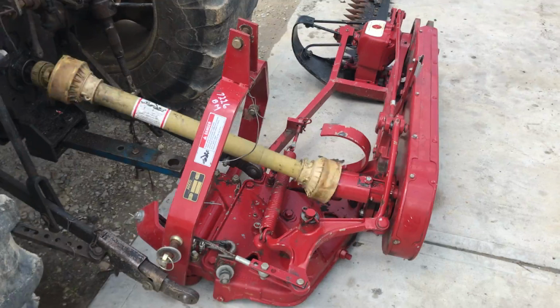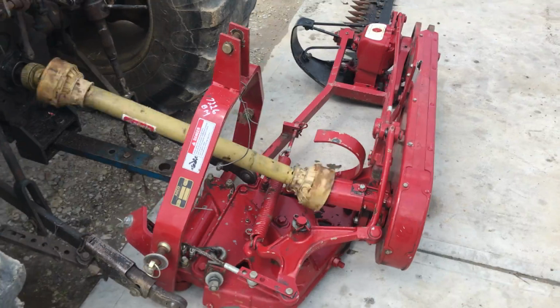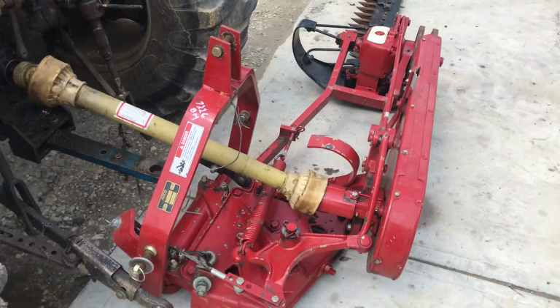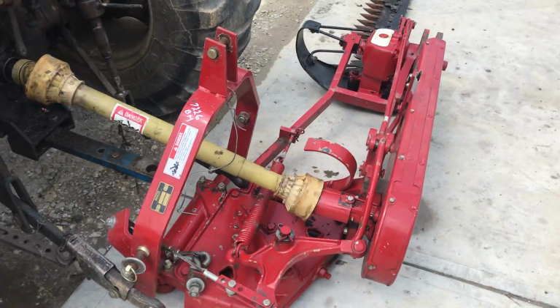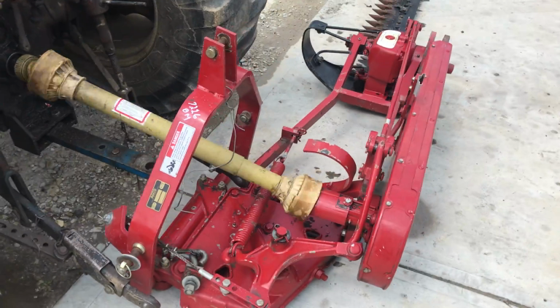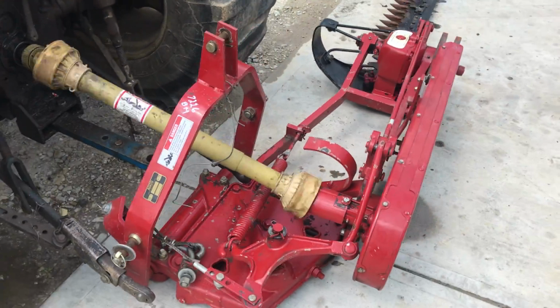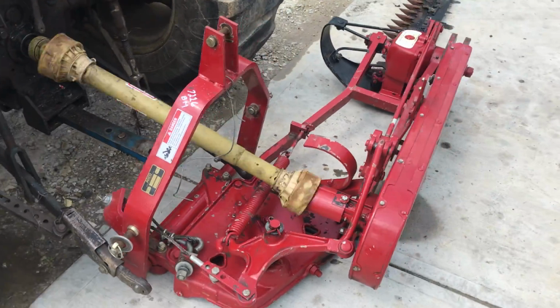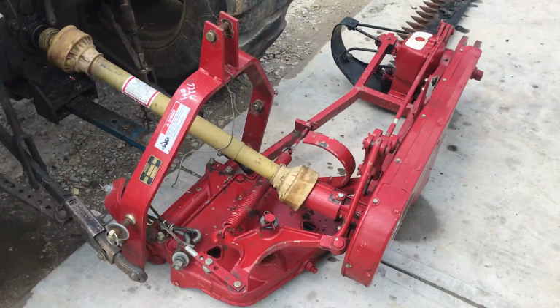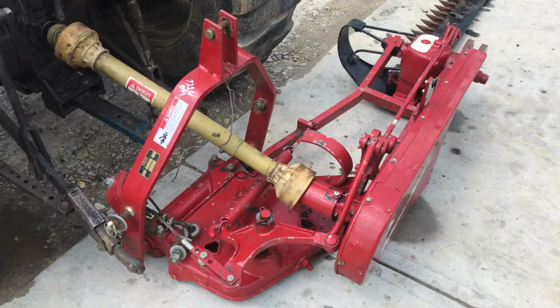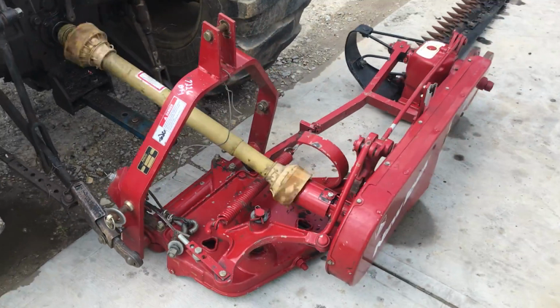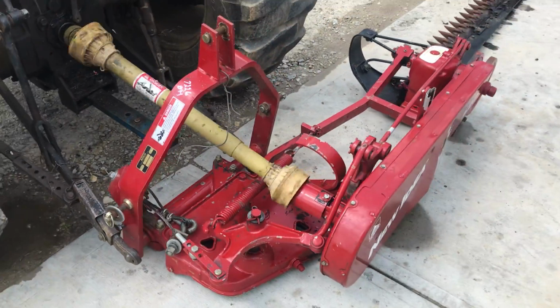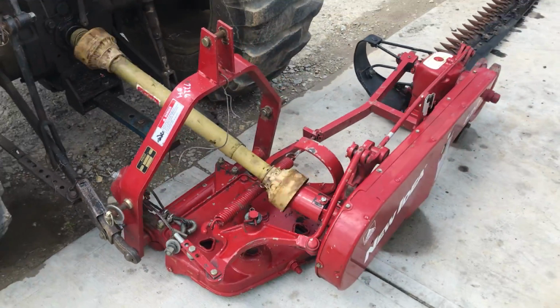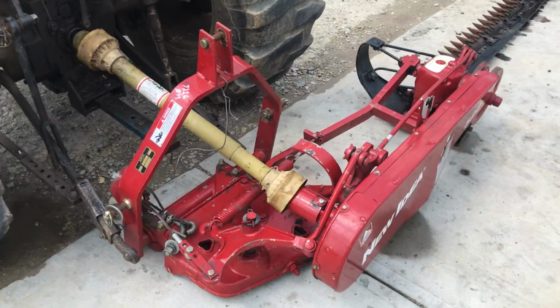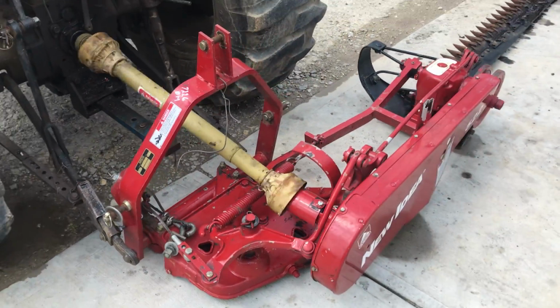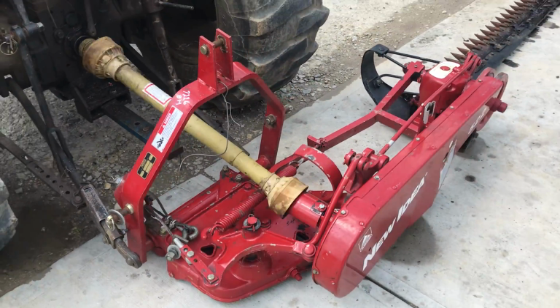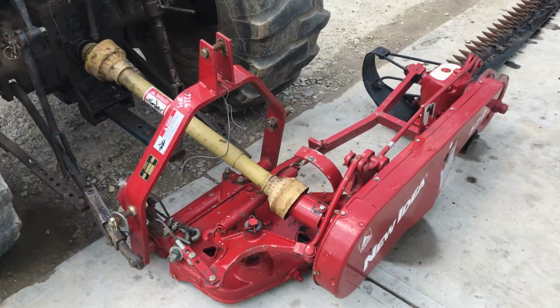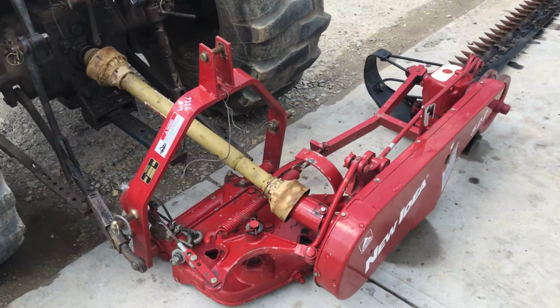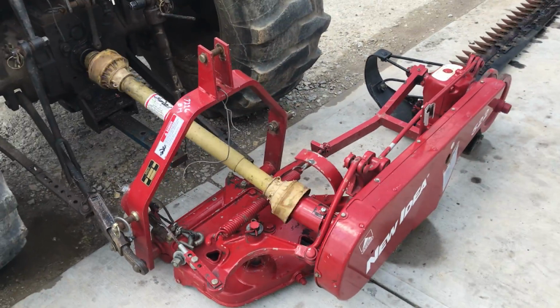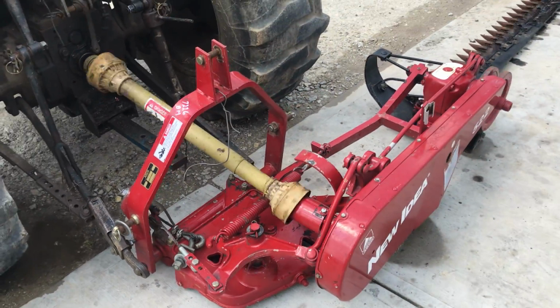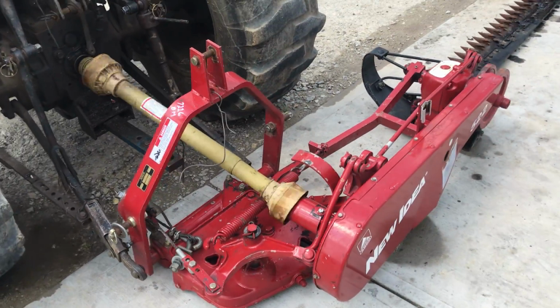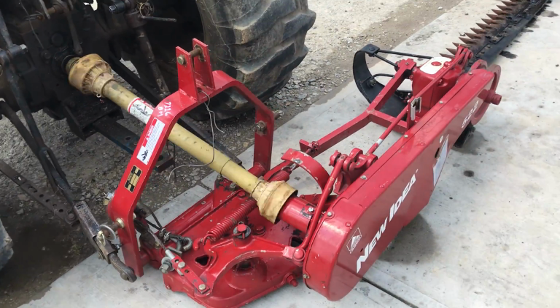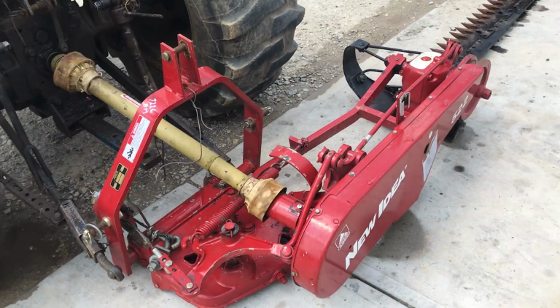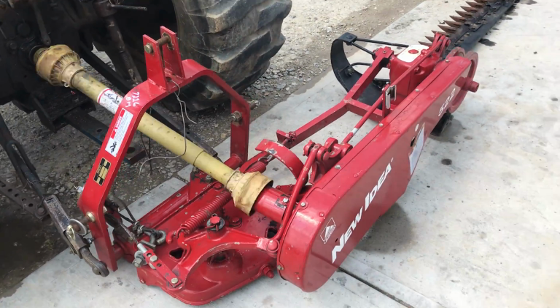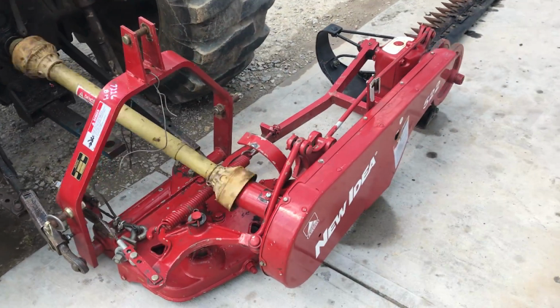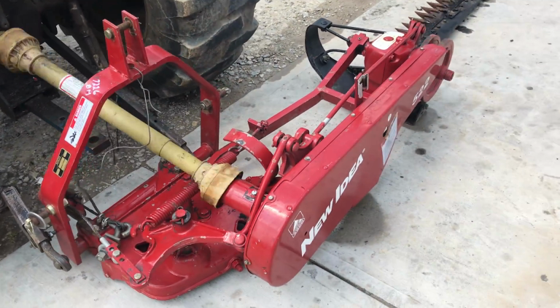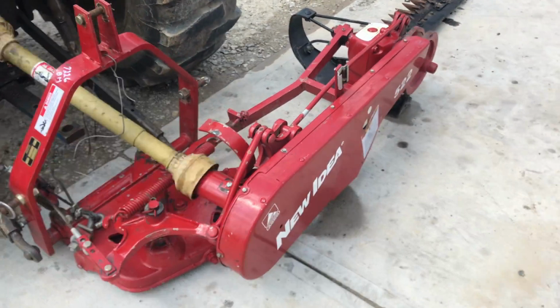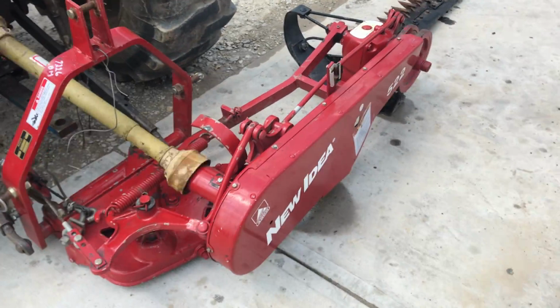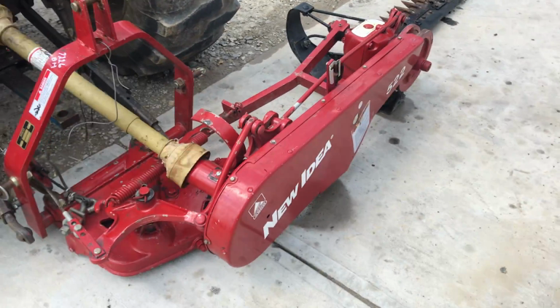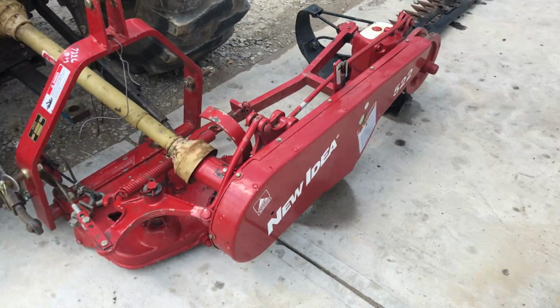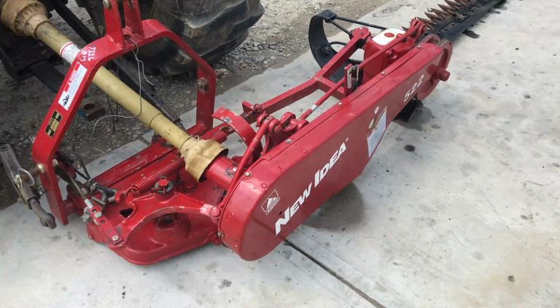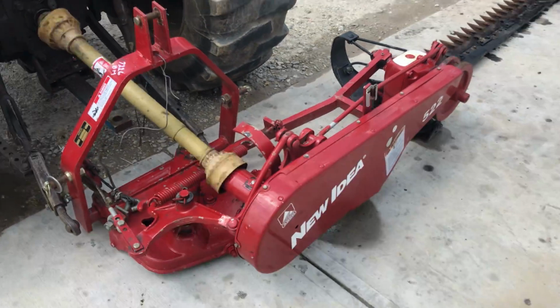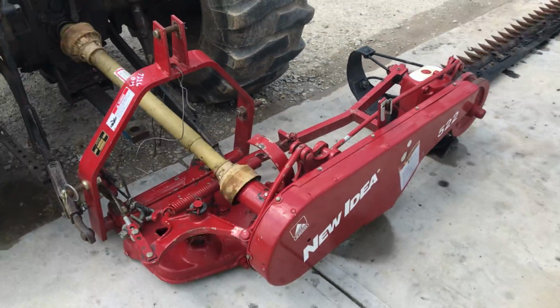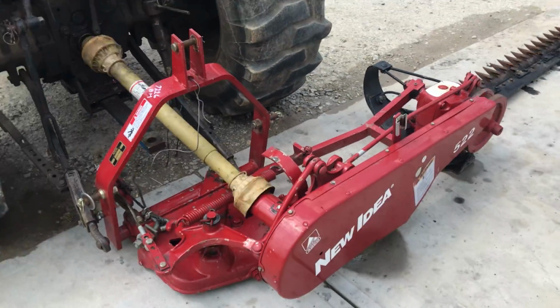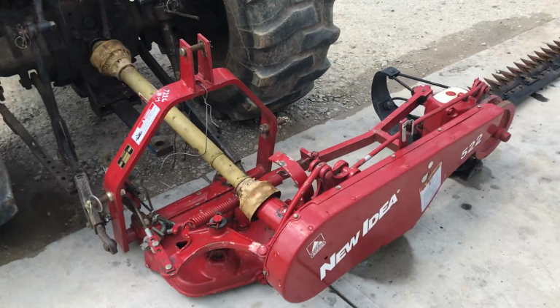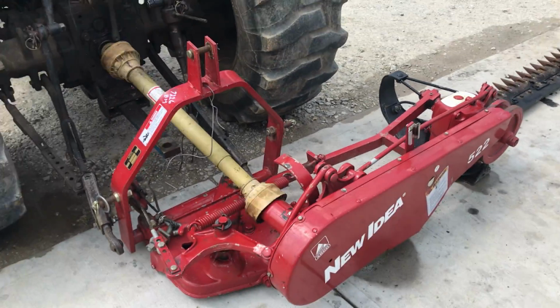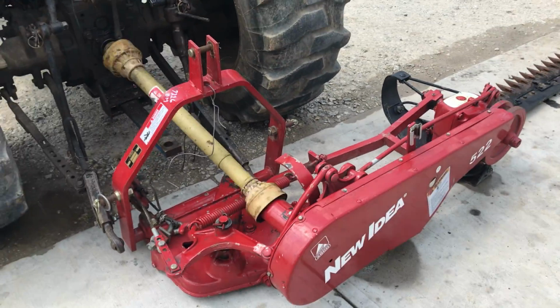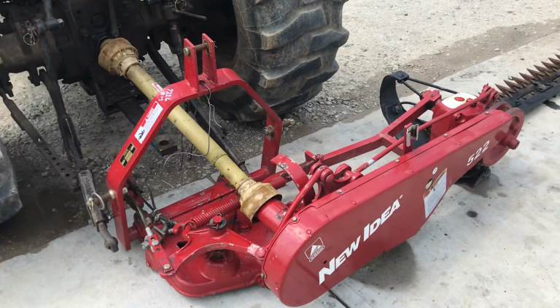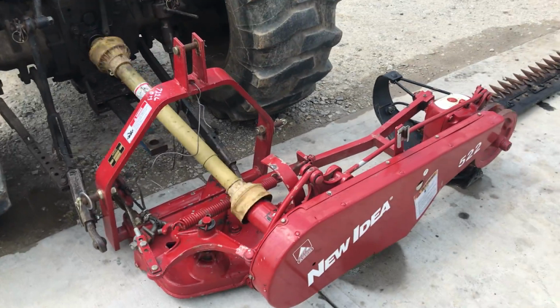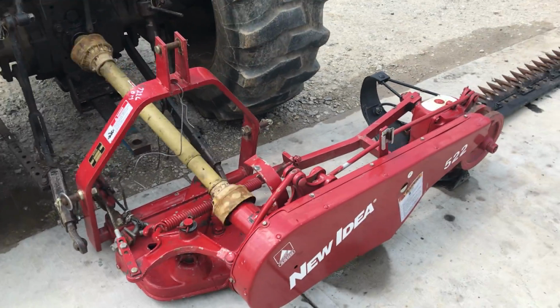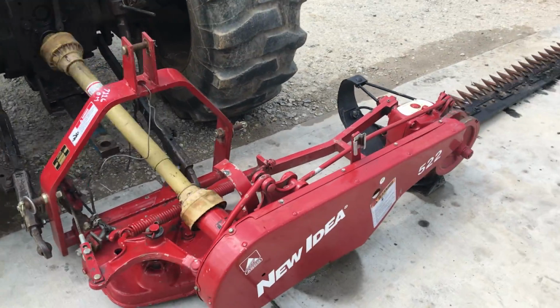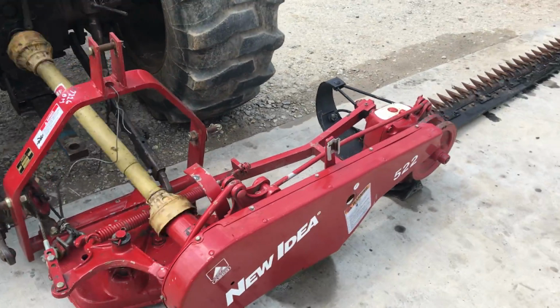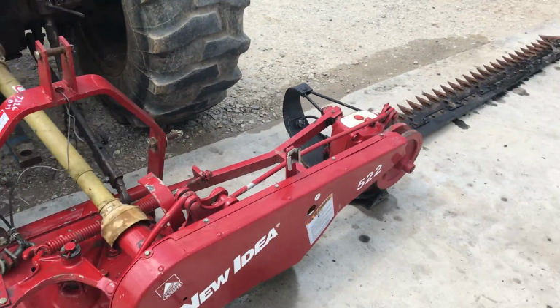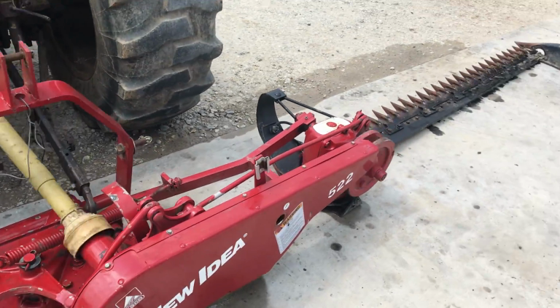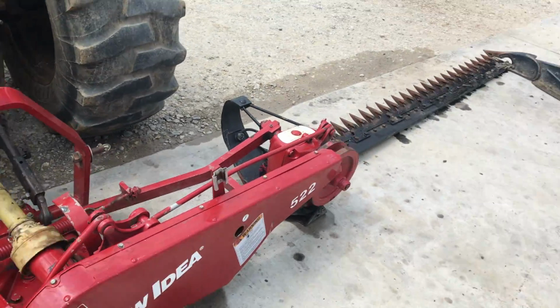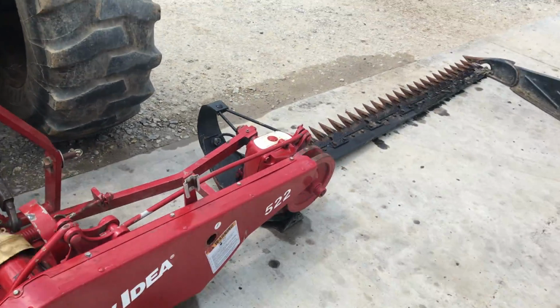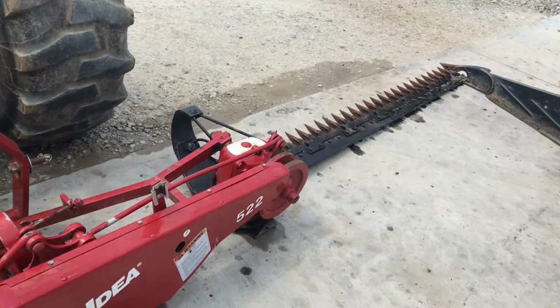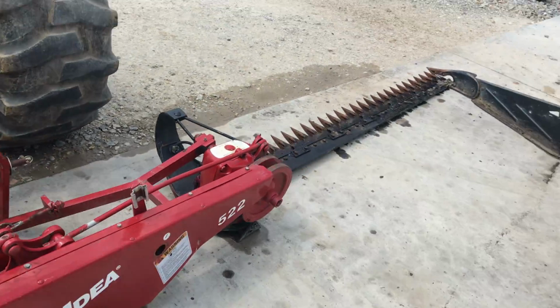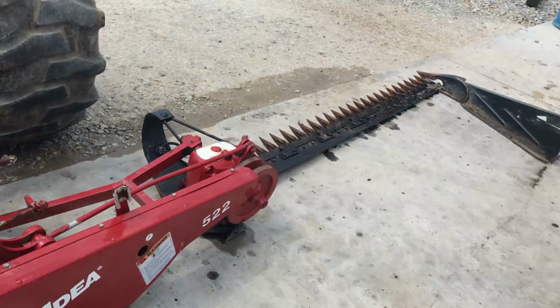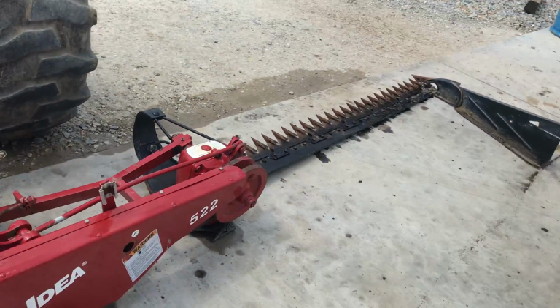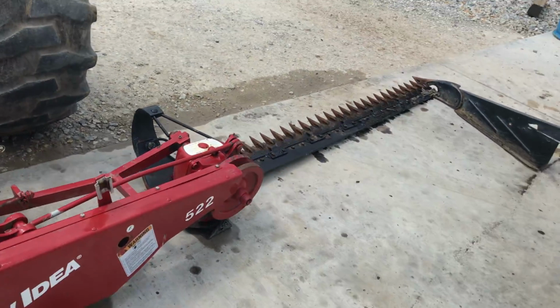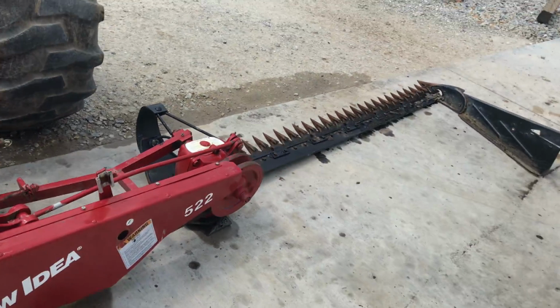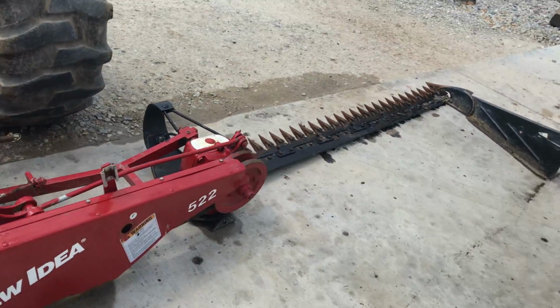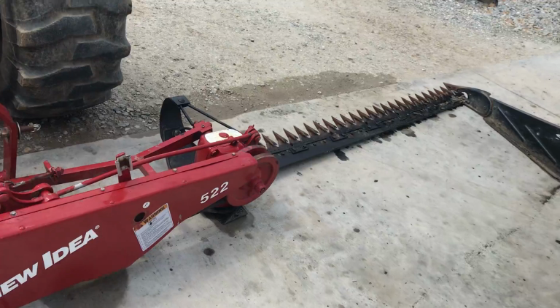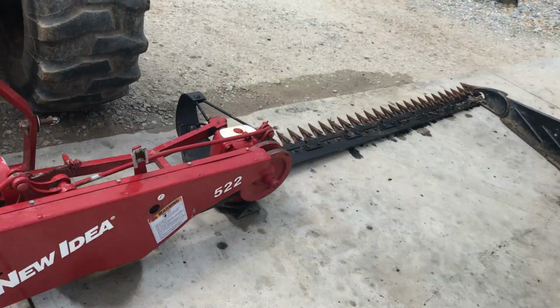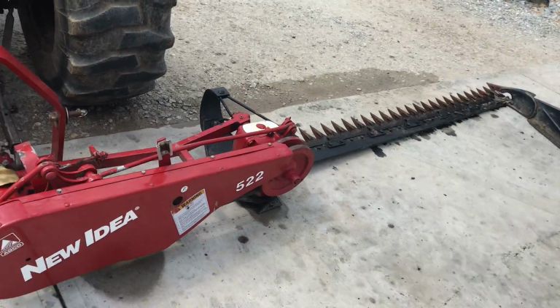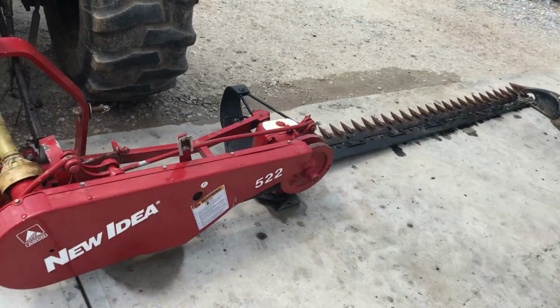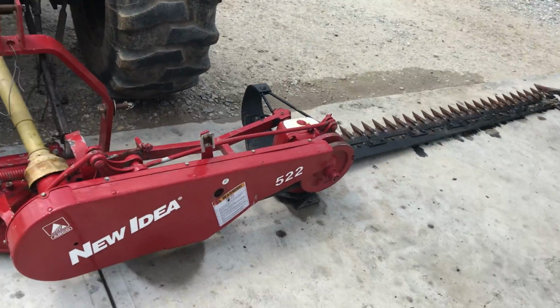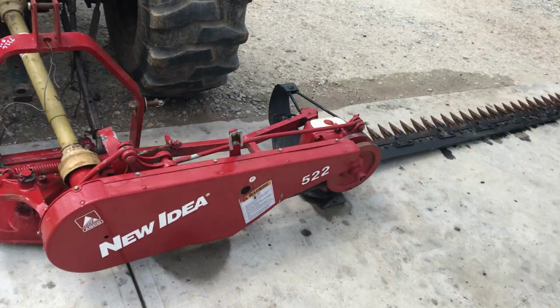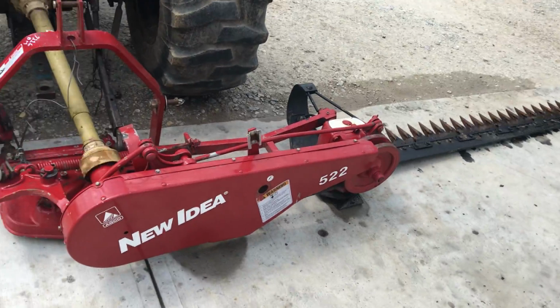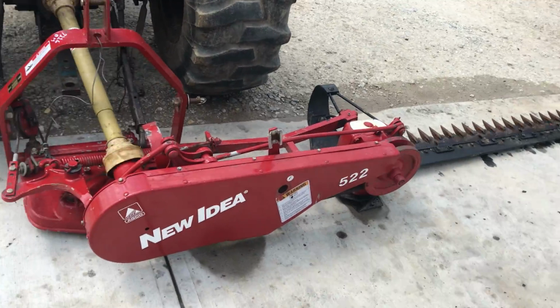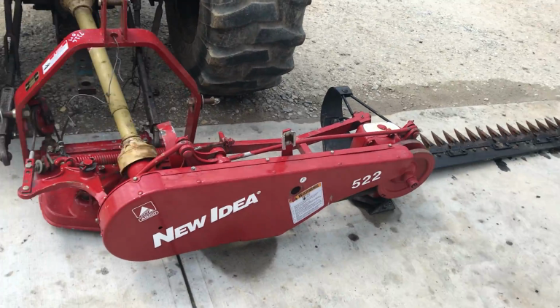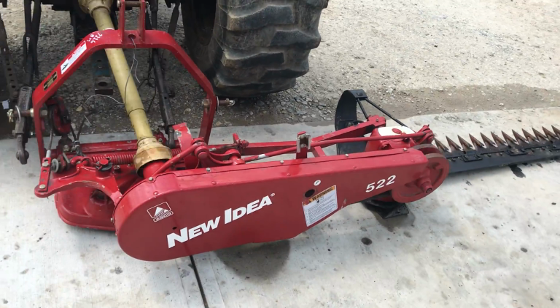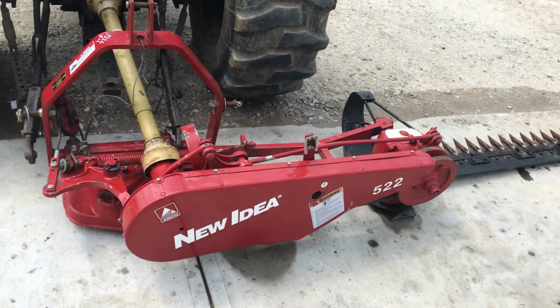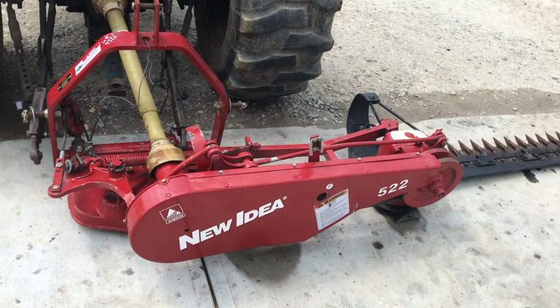Folks, here's an International — it's a new idea. 522, 7-foot sickle cut. Same thing as an International 1300.